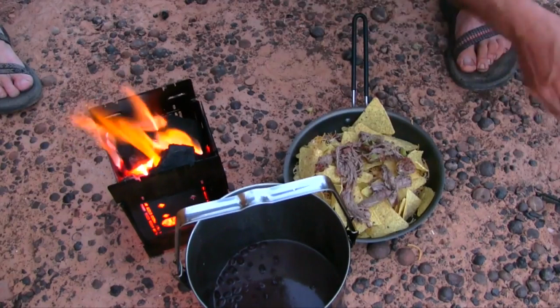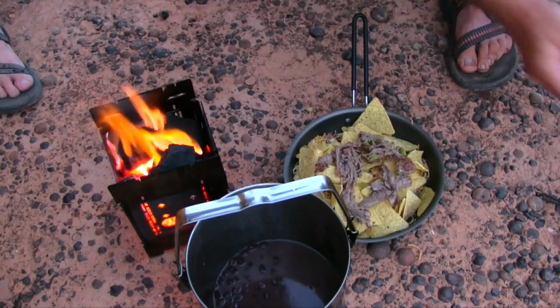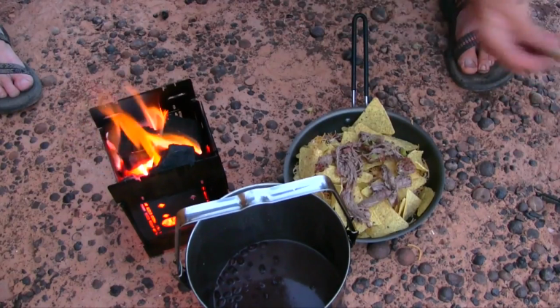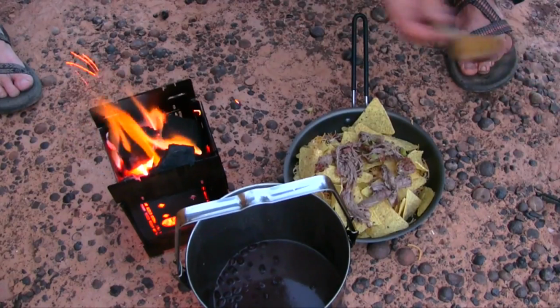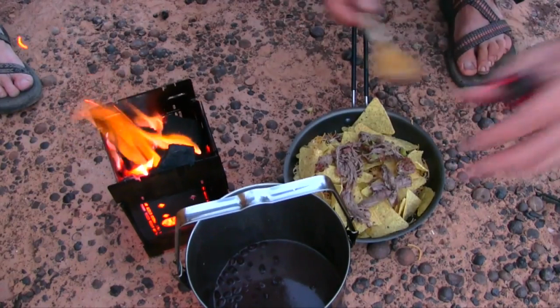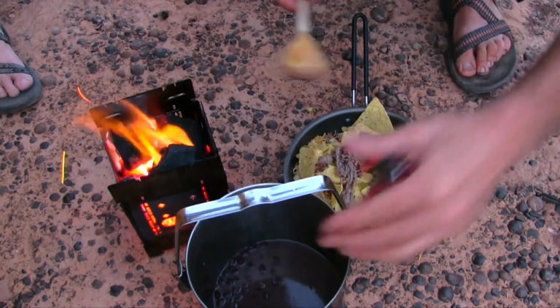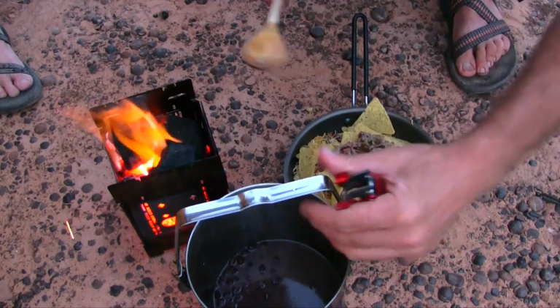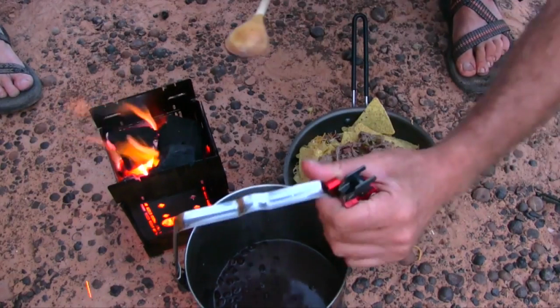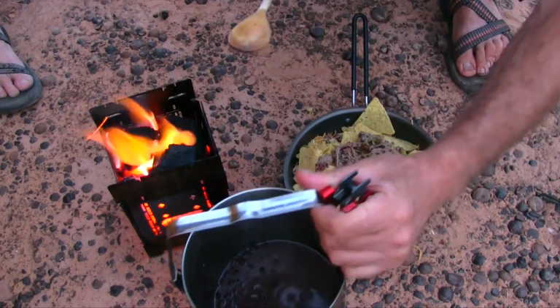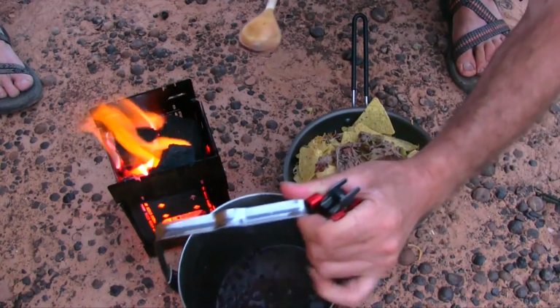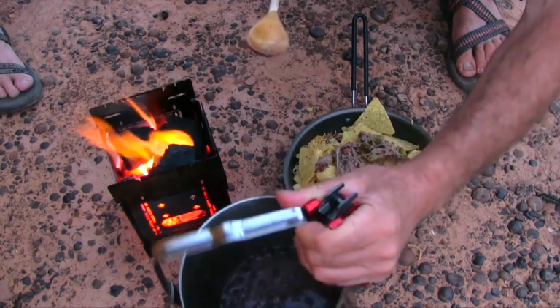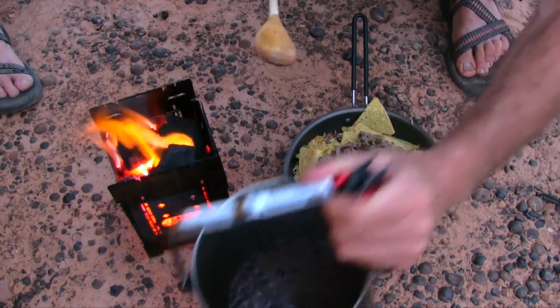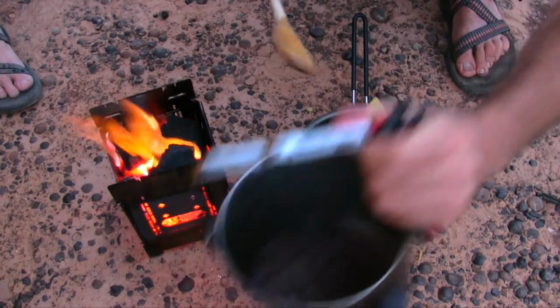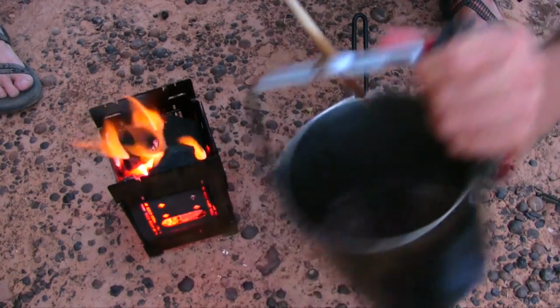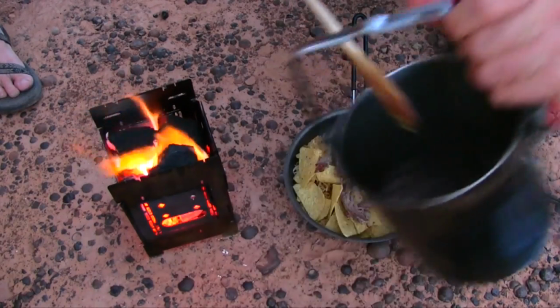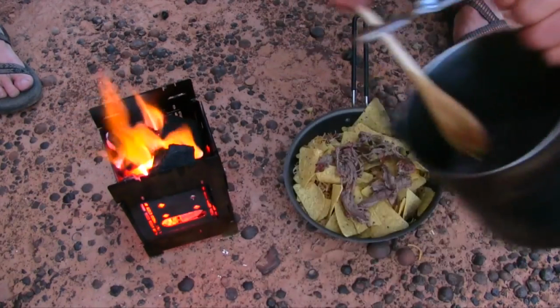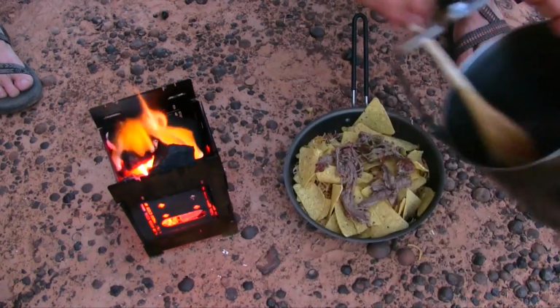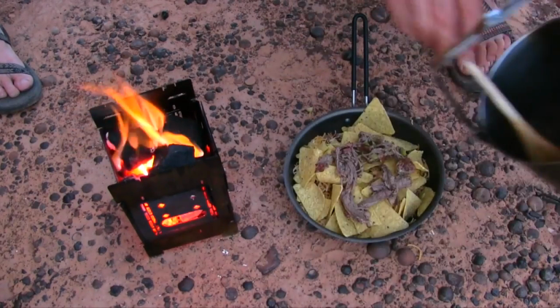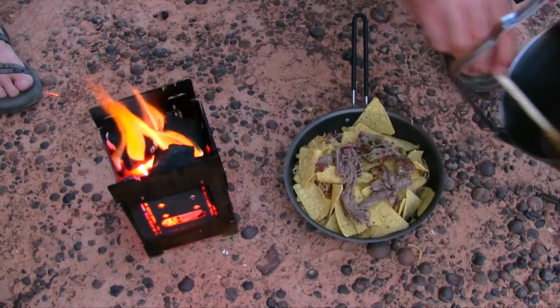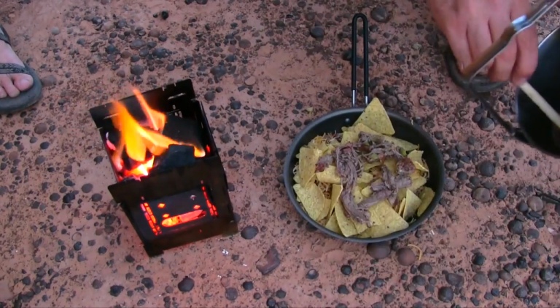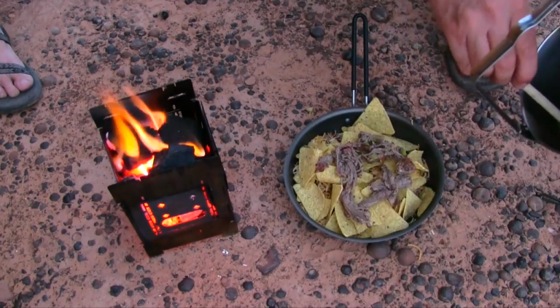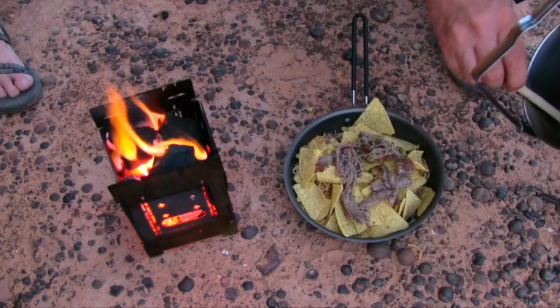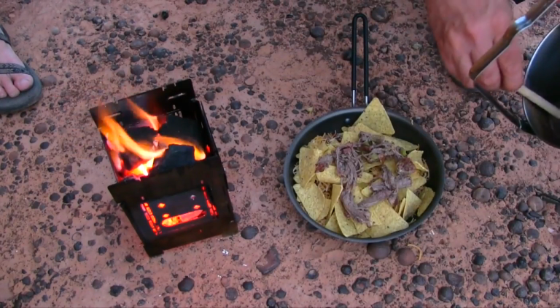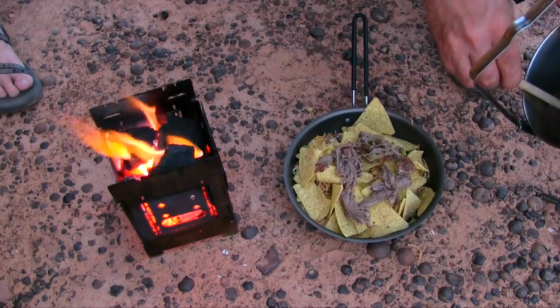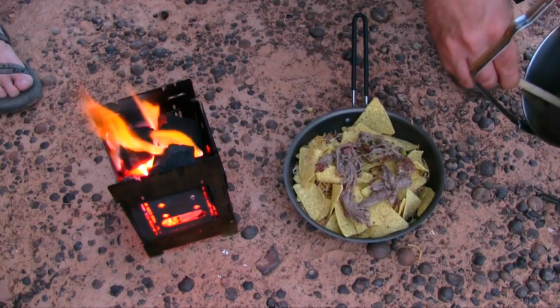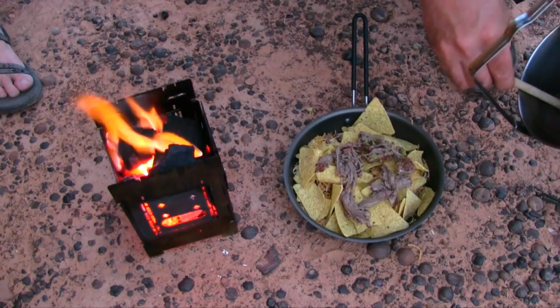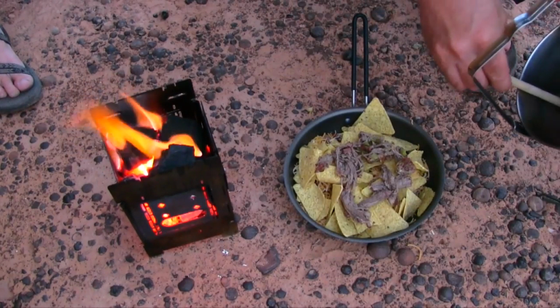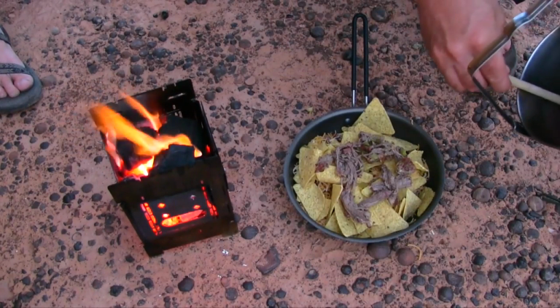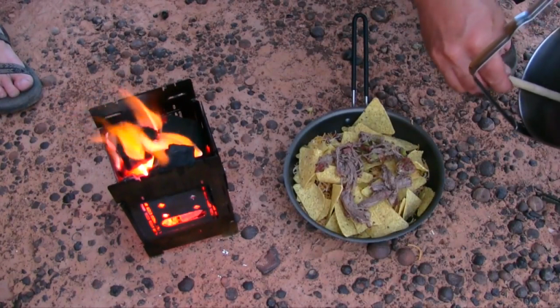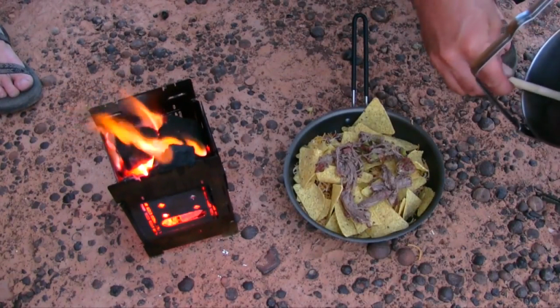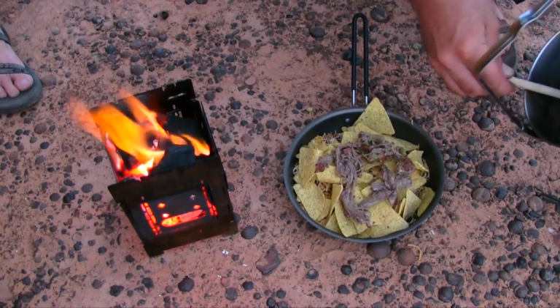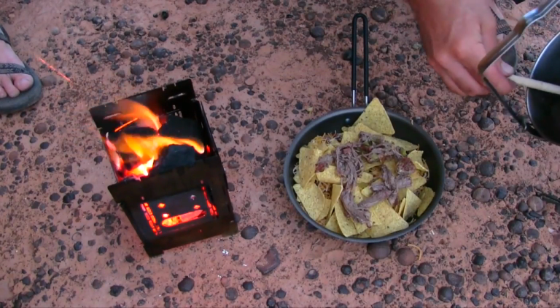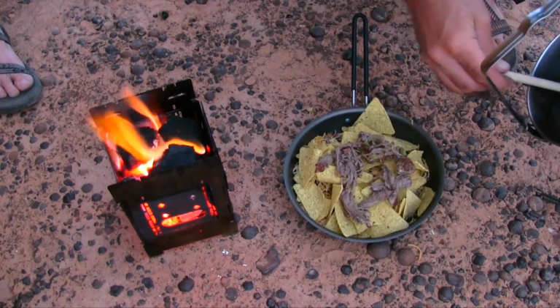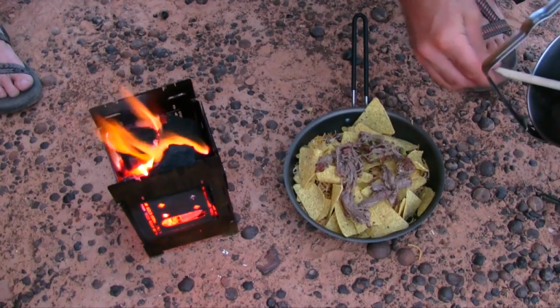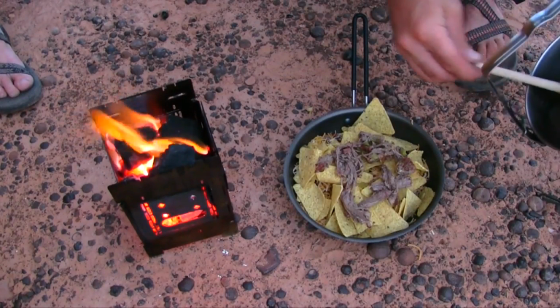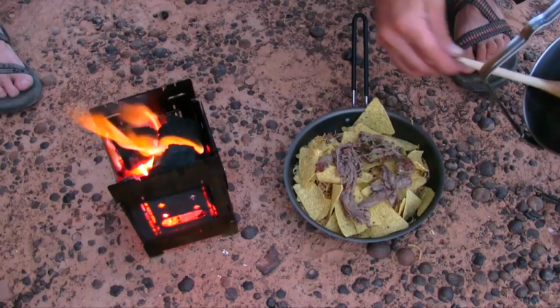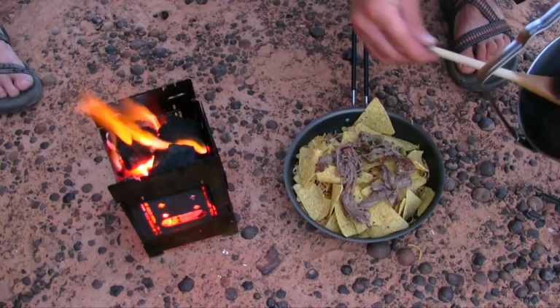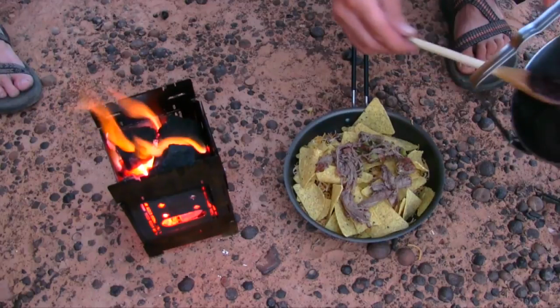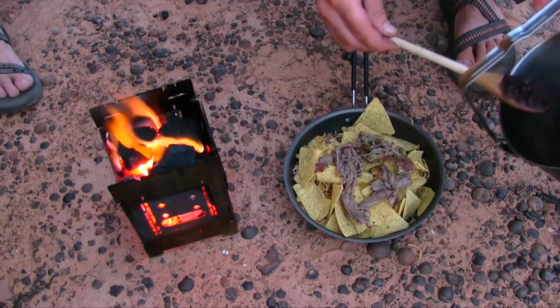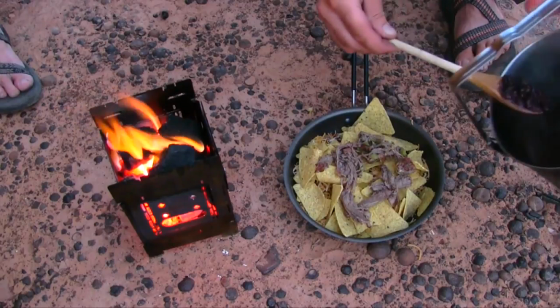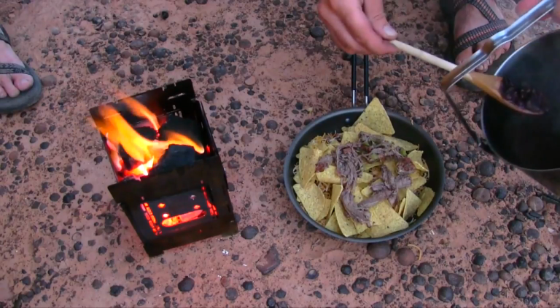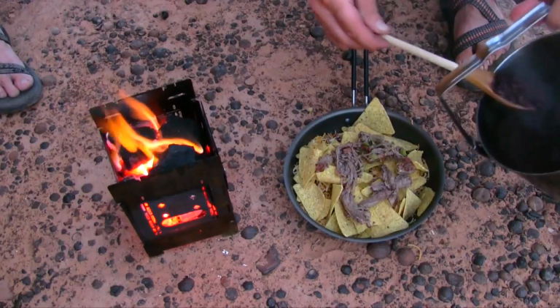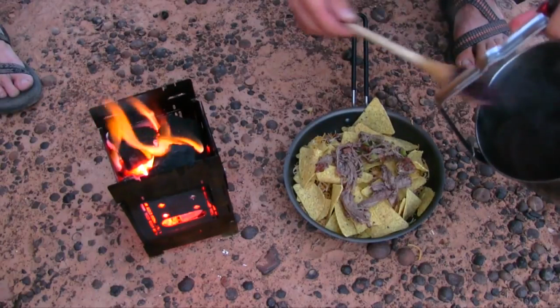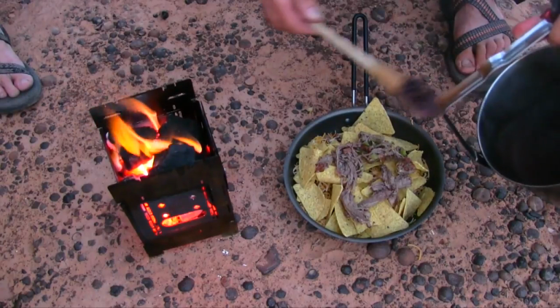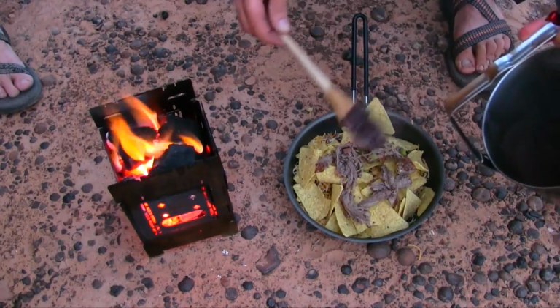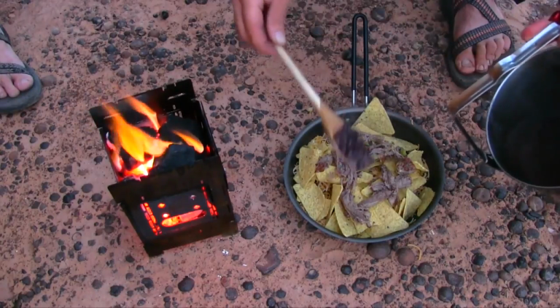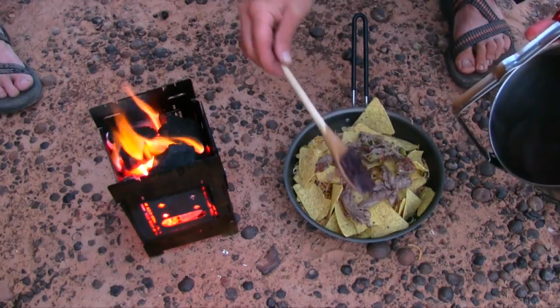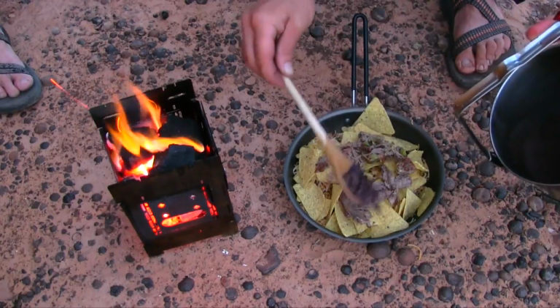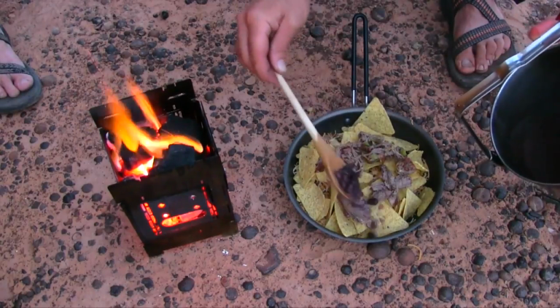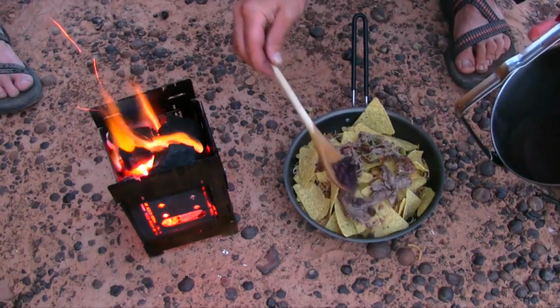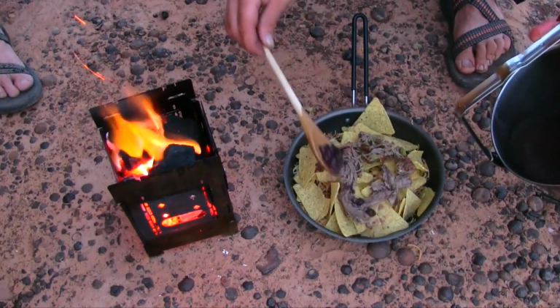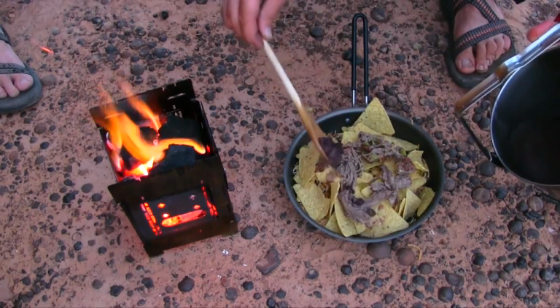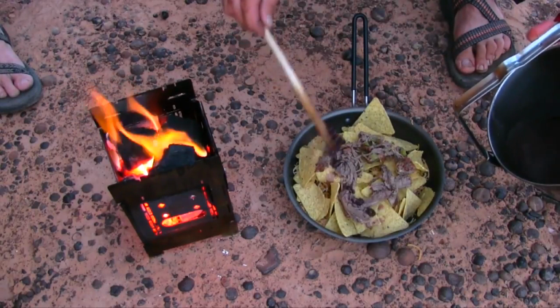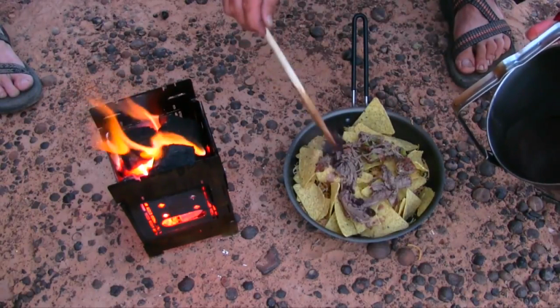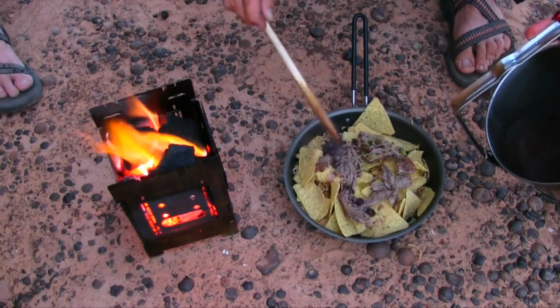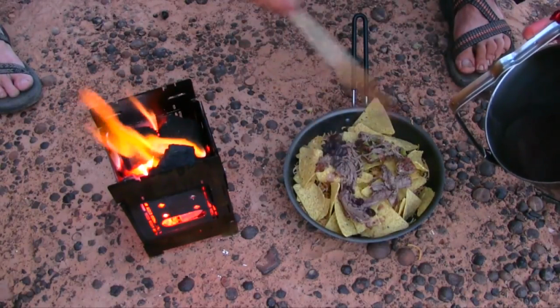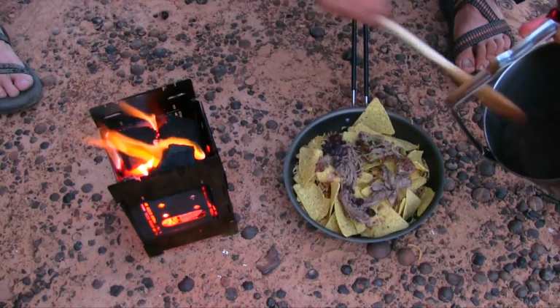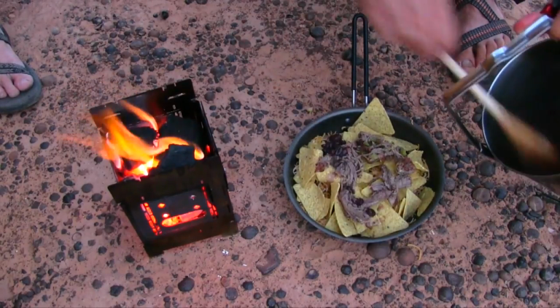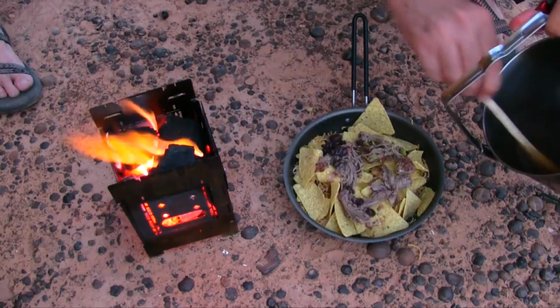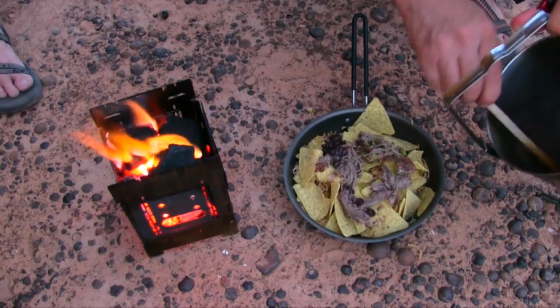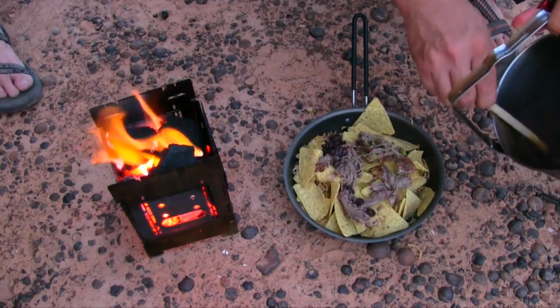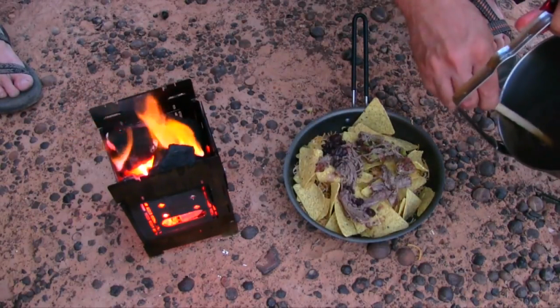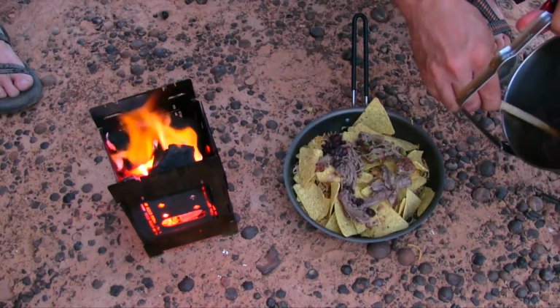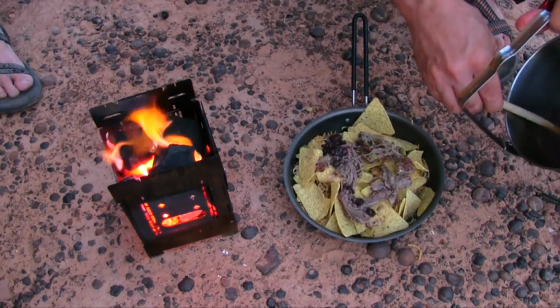After hiking six miles, it's going to taste pretty tasty. That was a pretty good hike today. A few more beans.